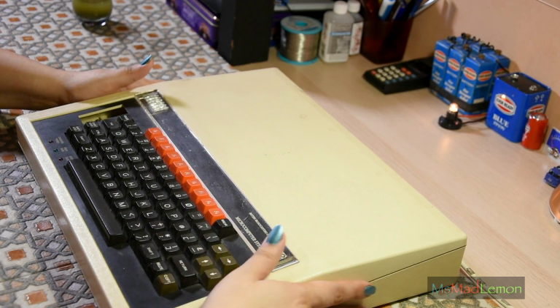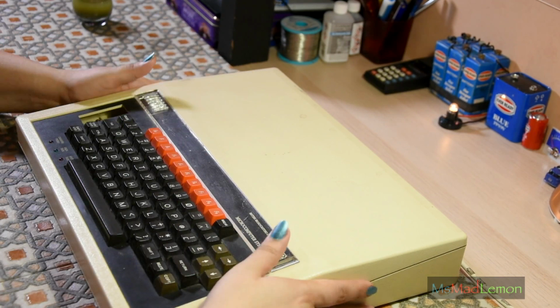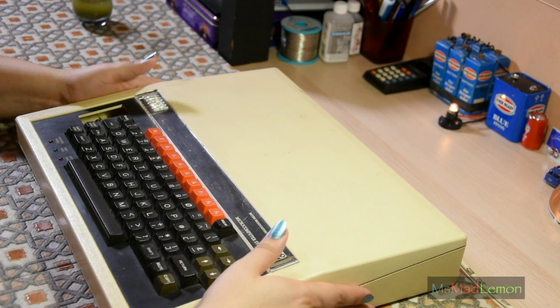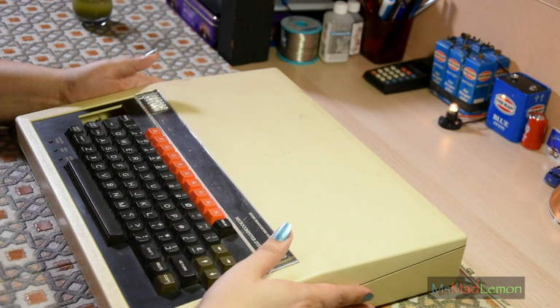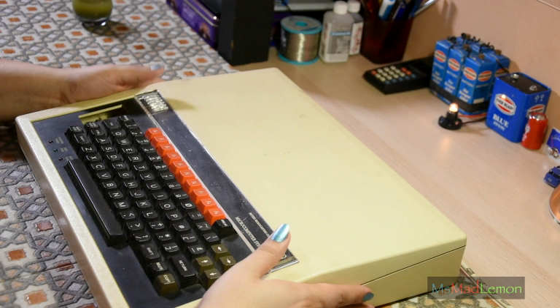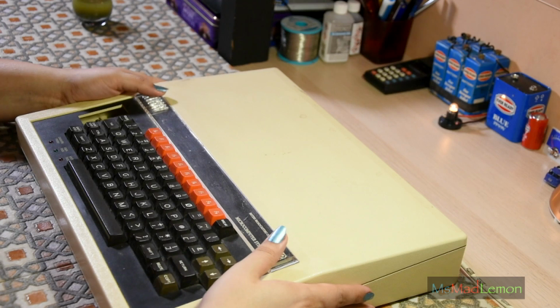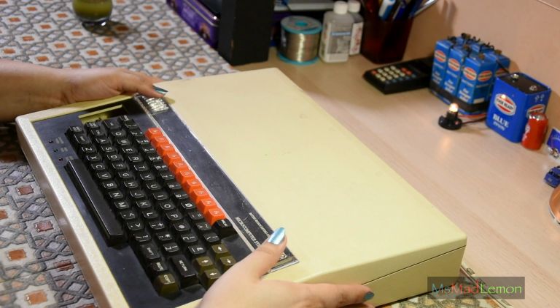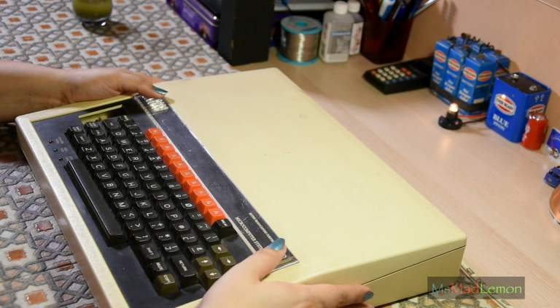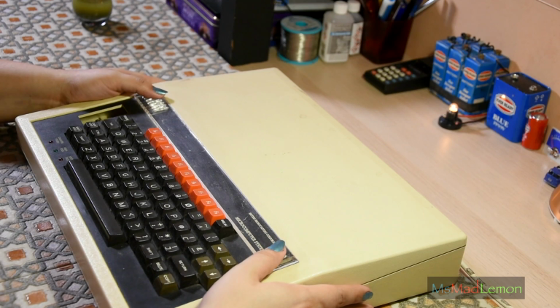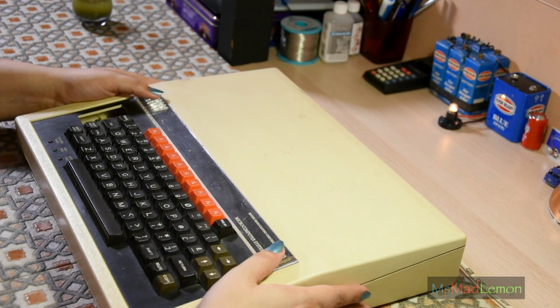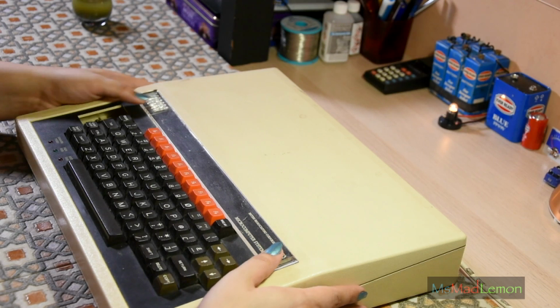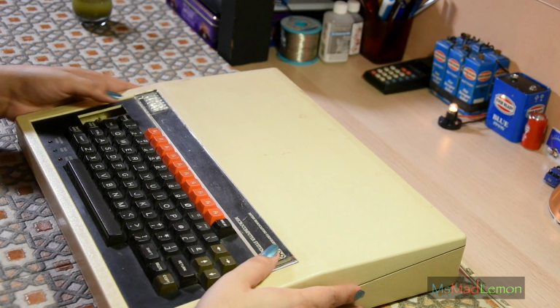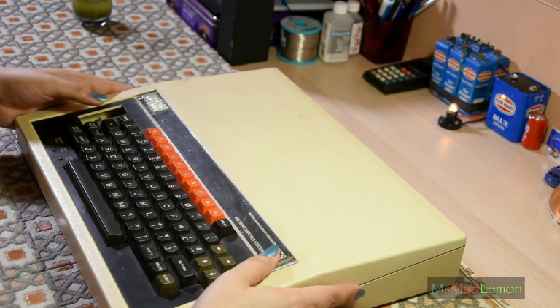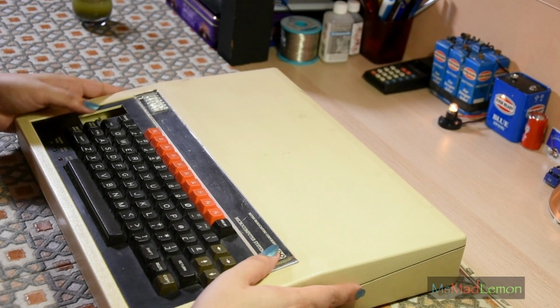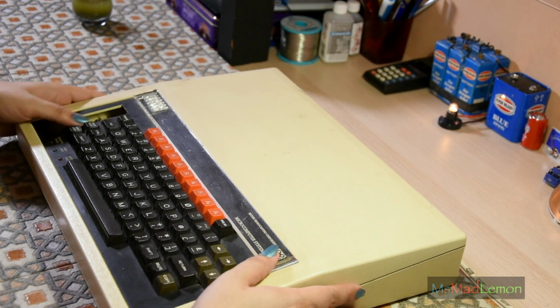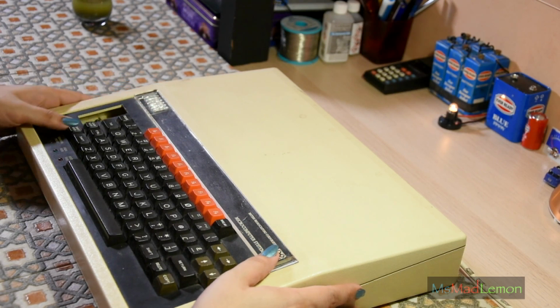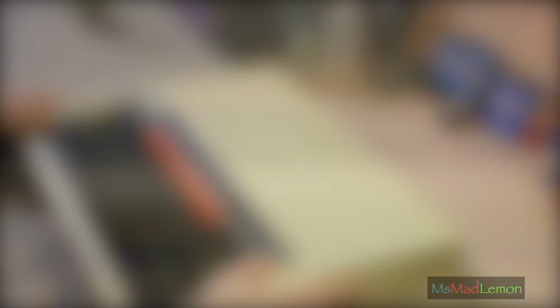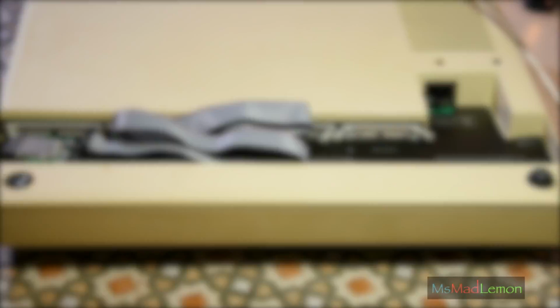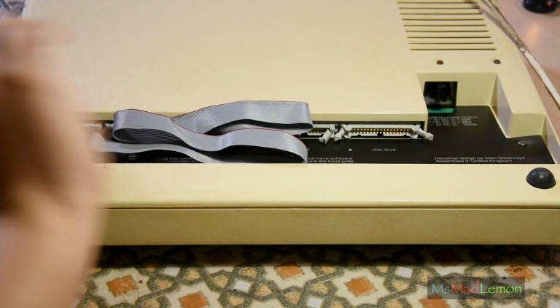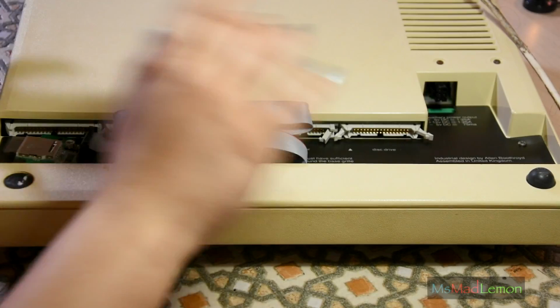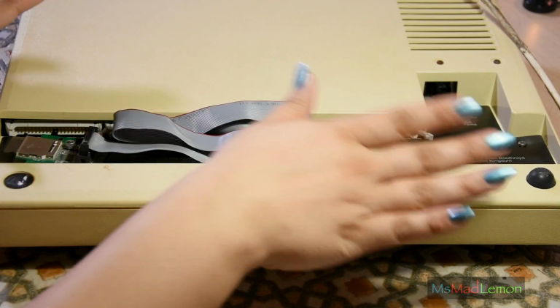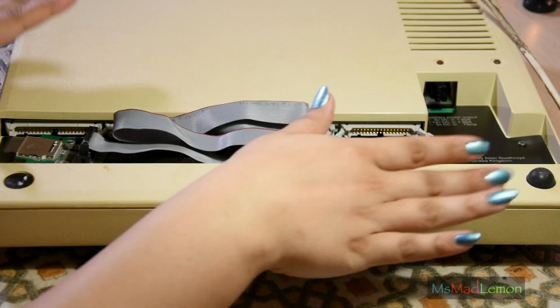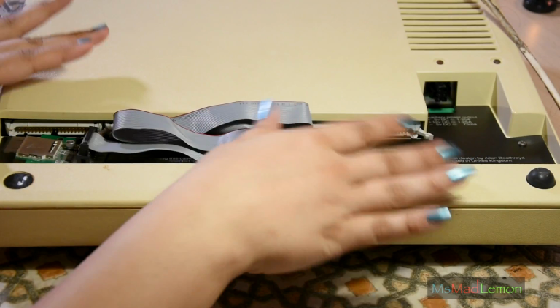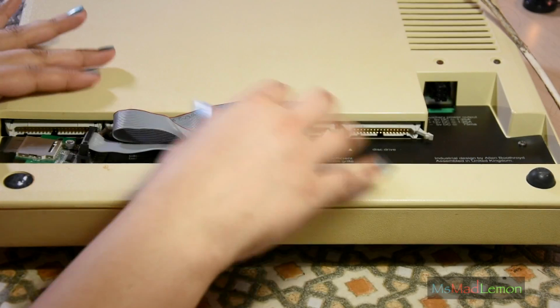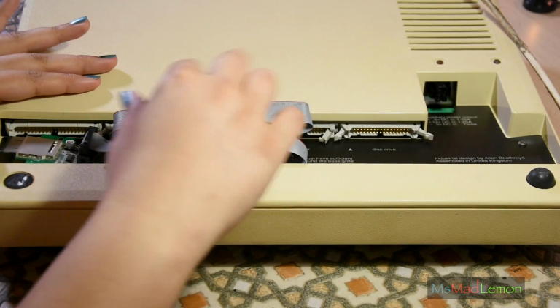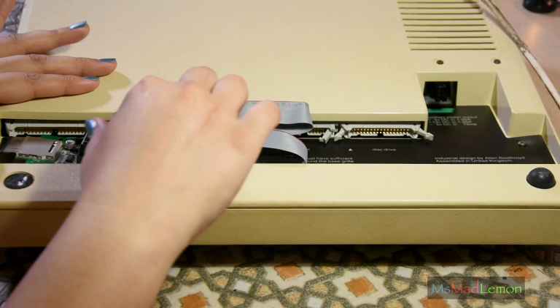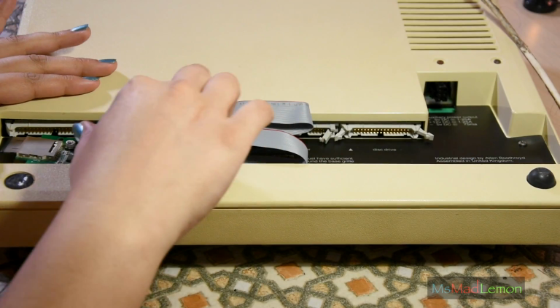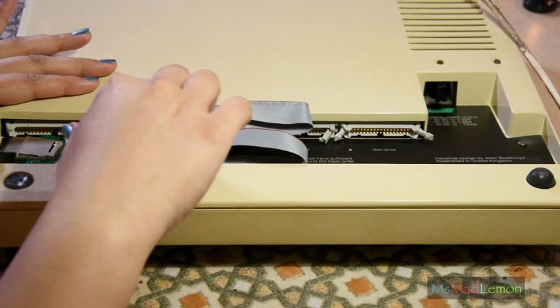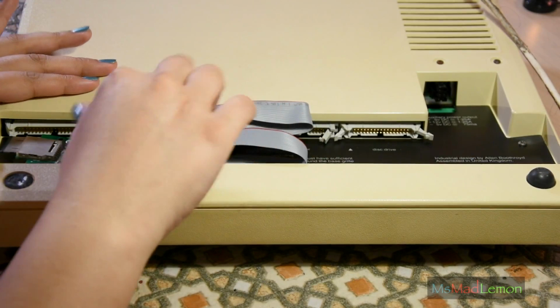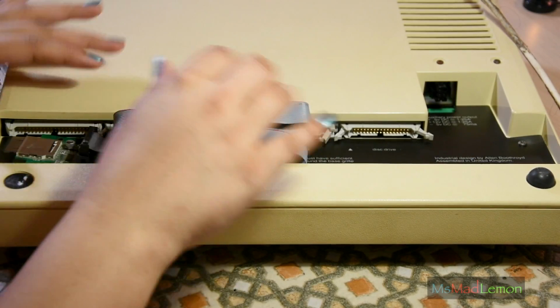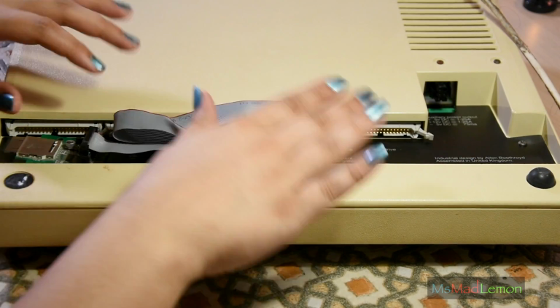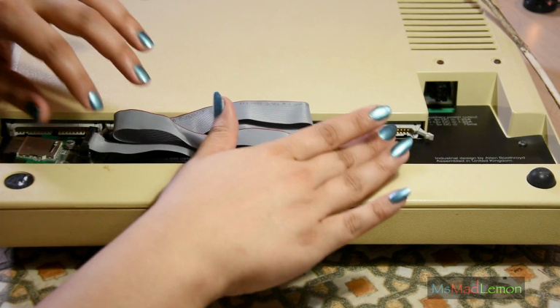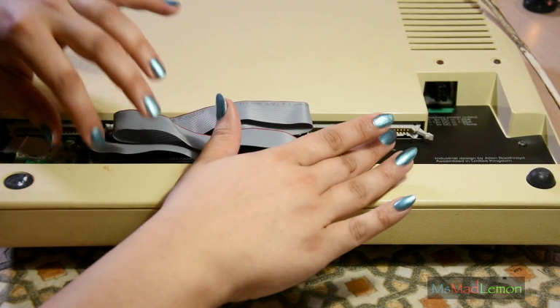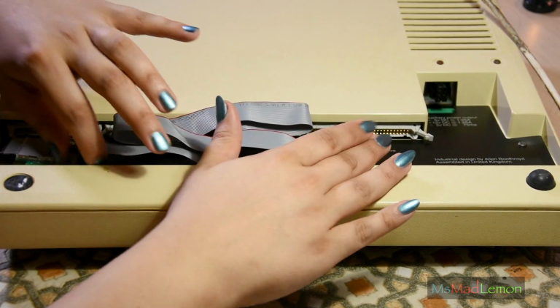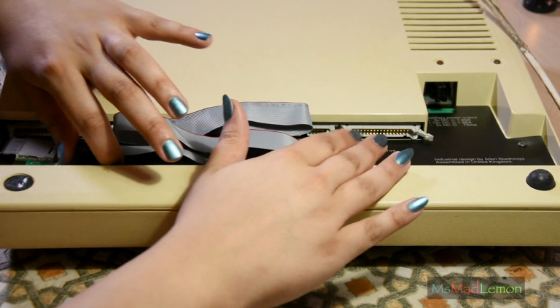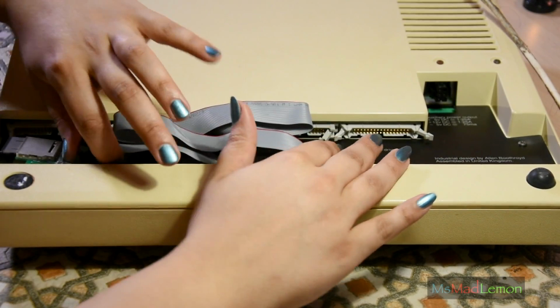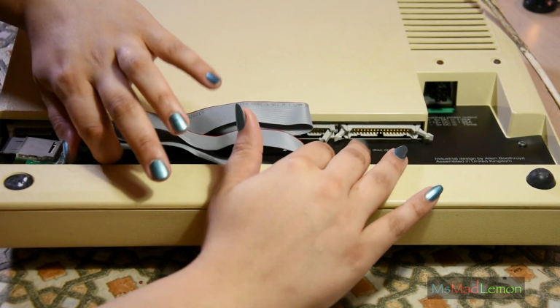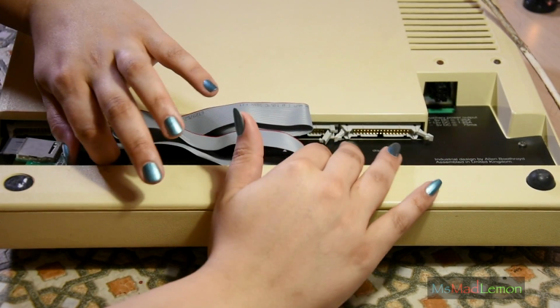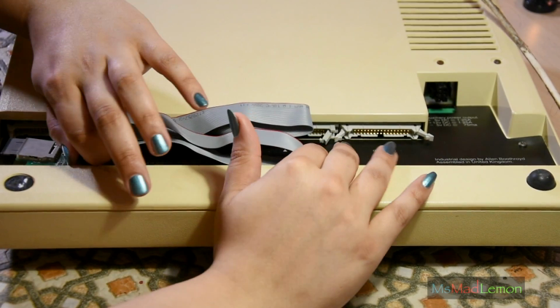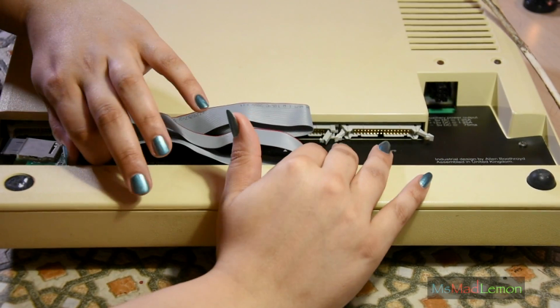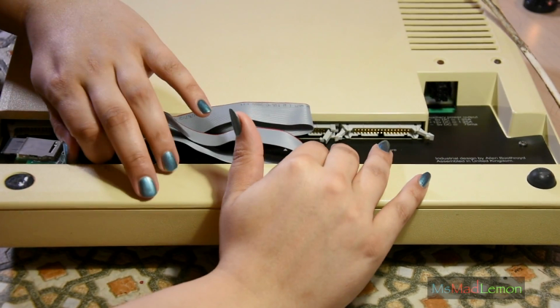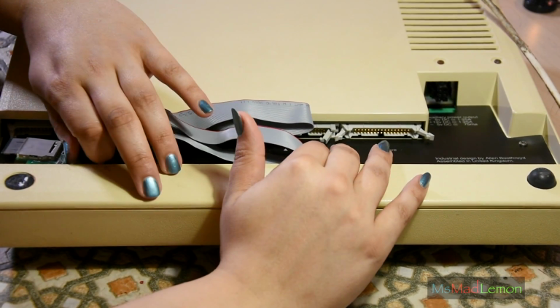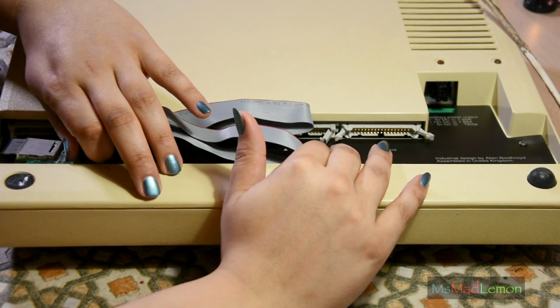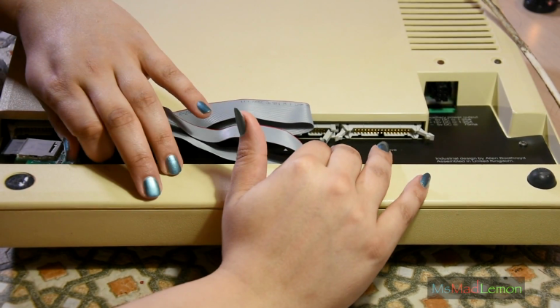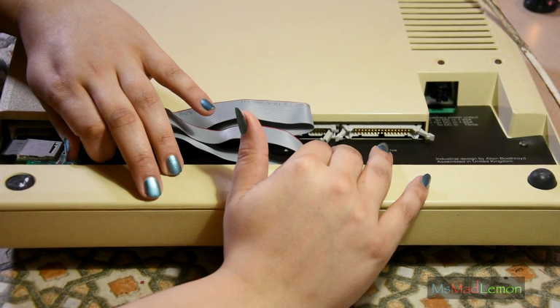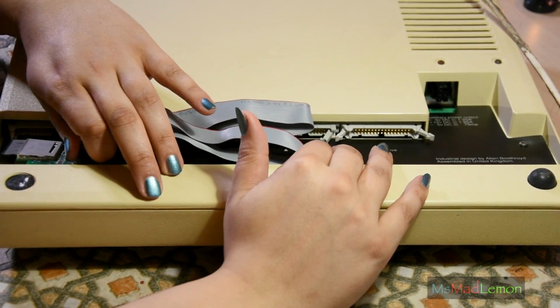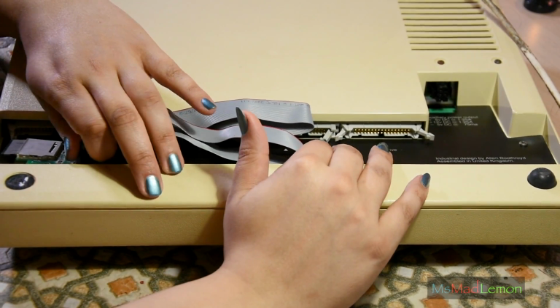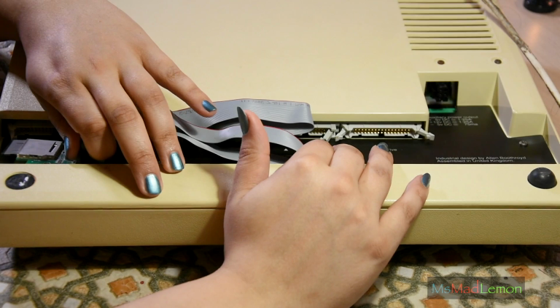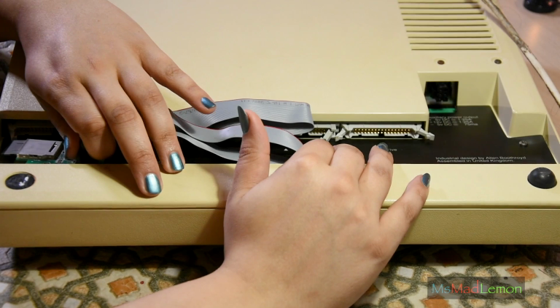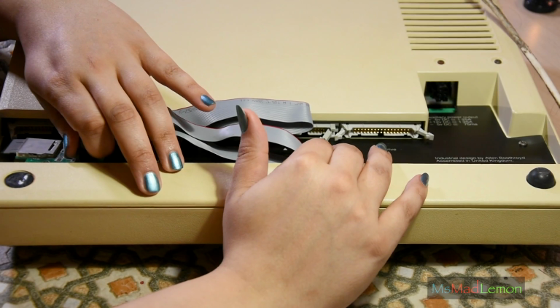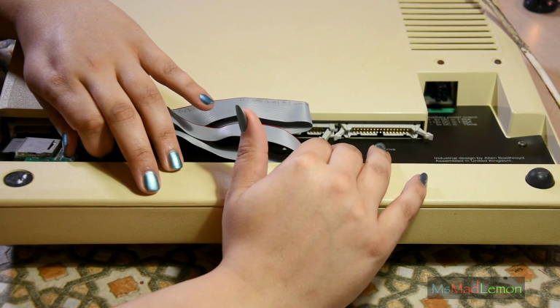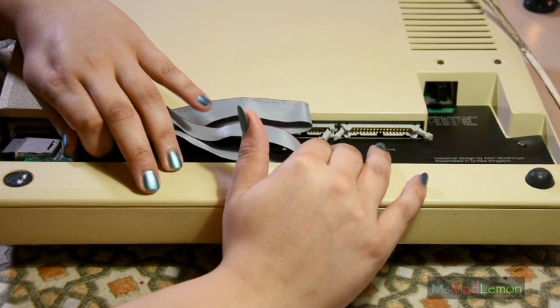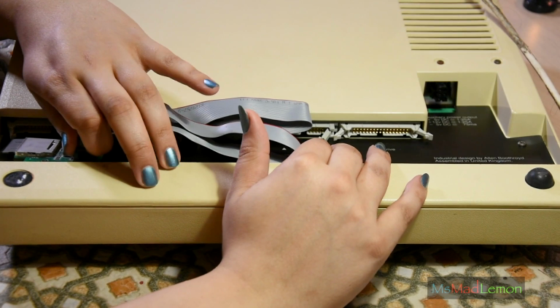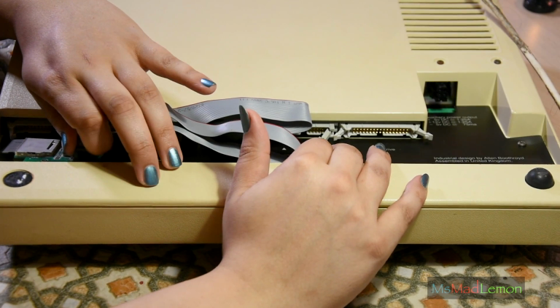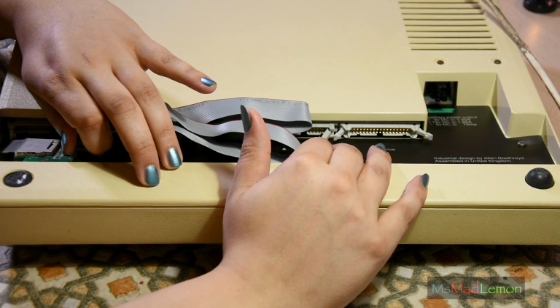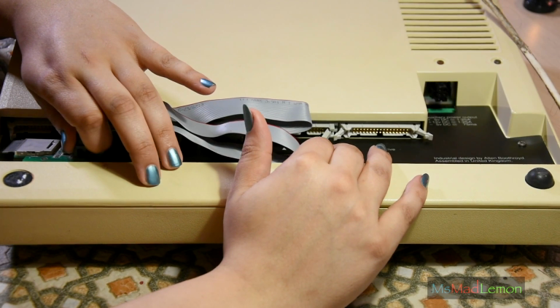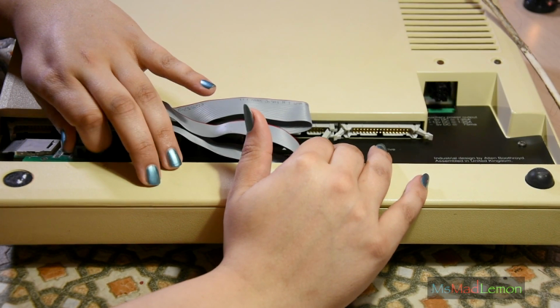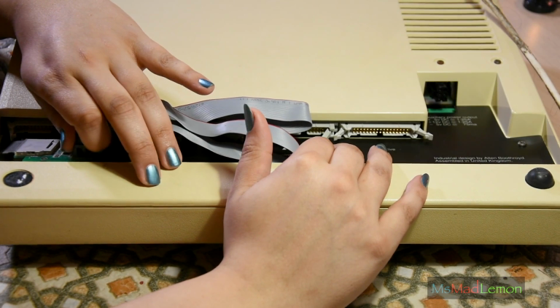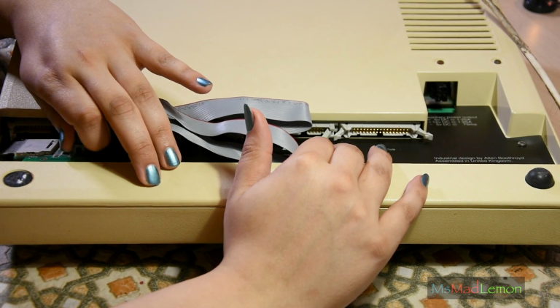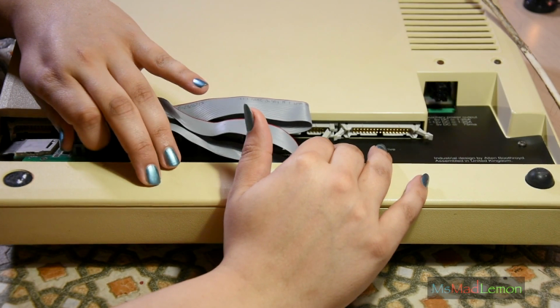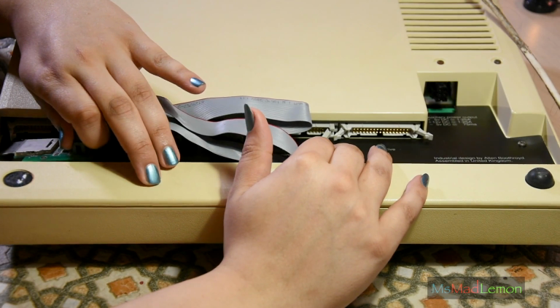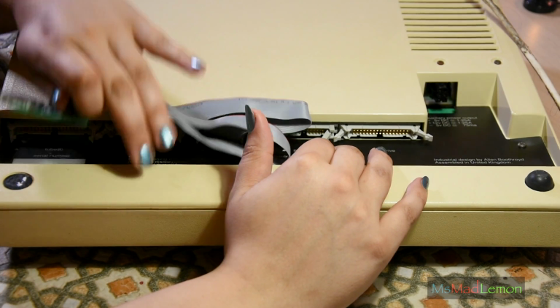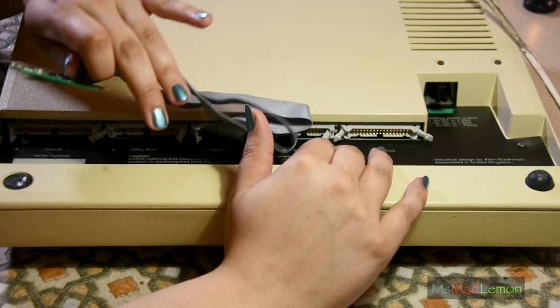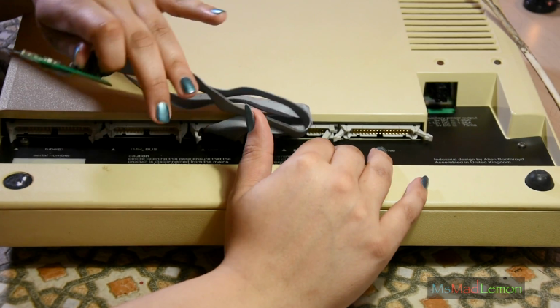There are also ports underneath here. Let's just take a look at those.